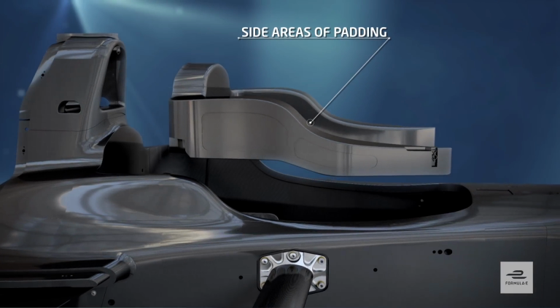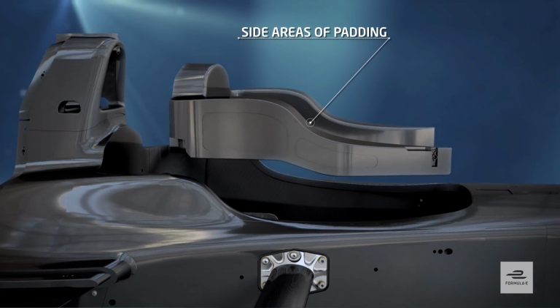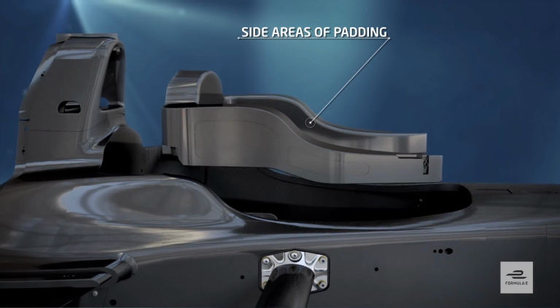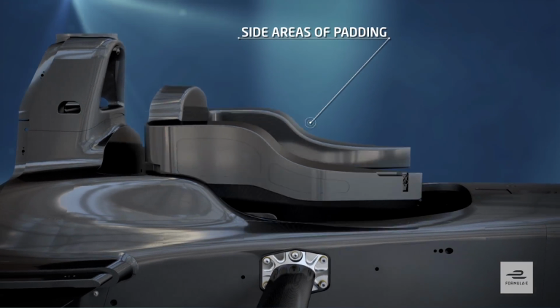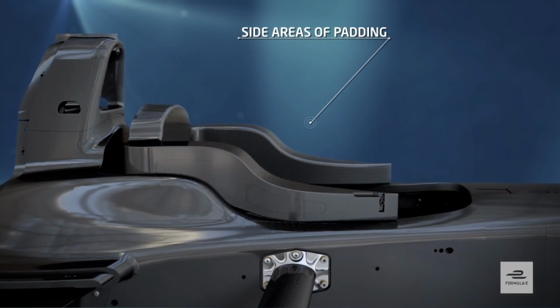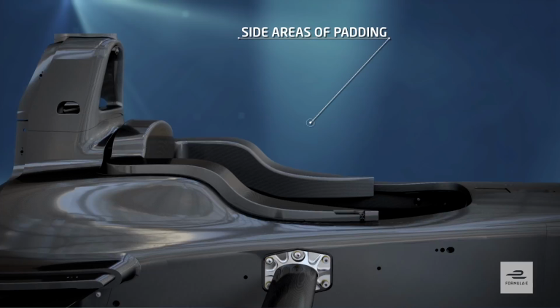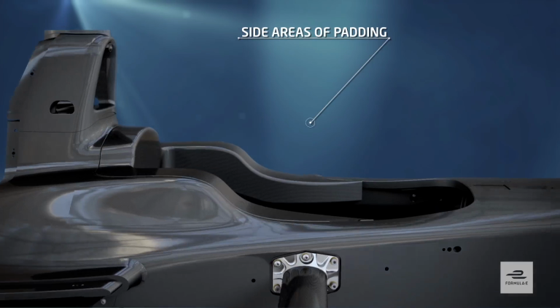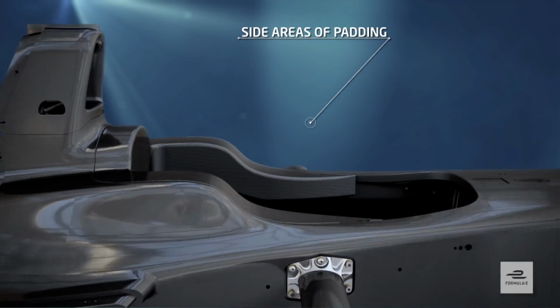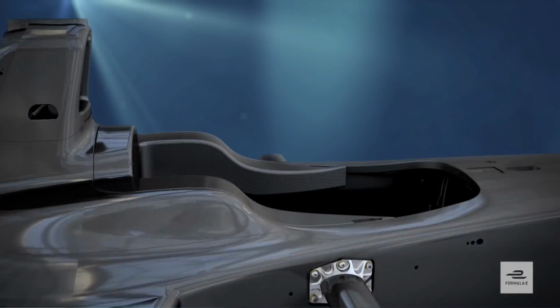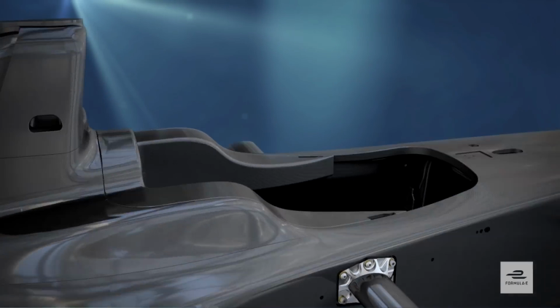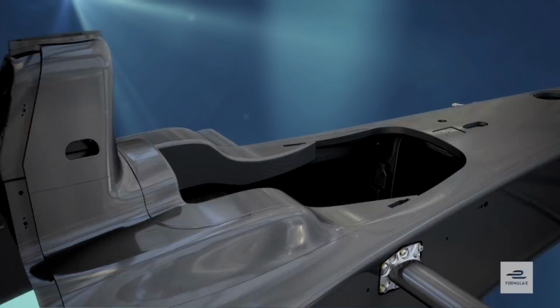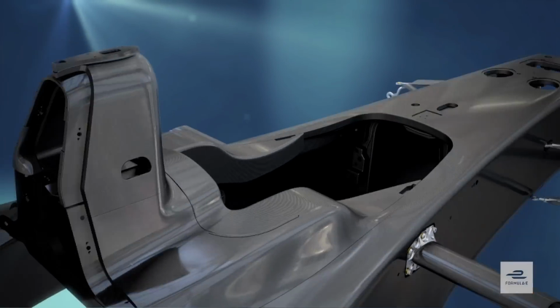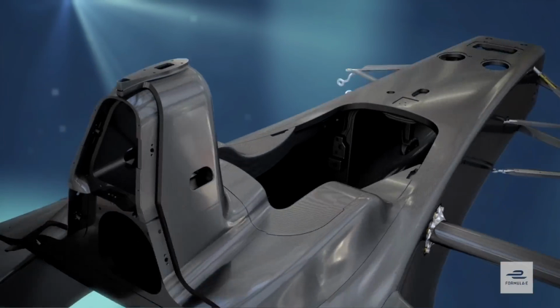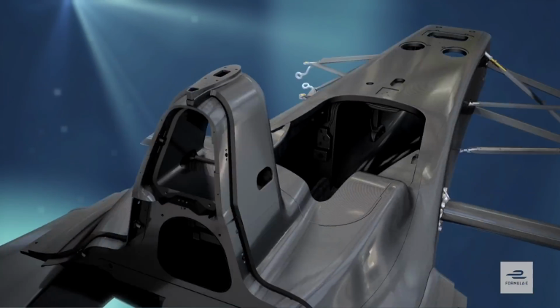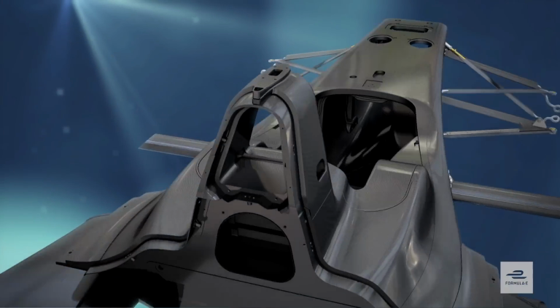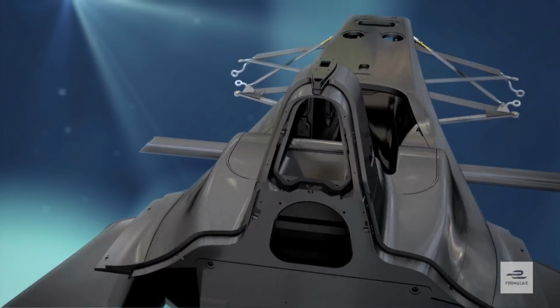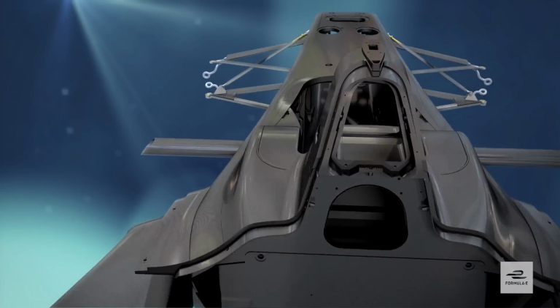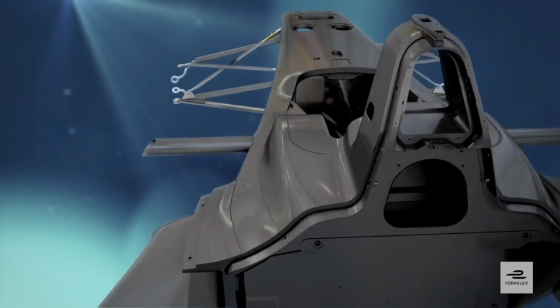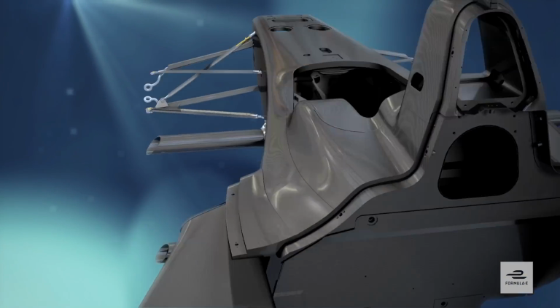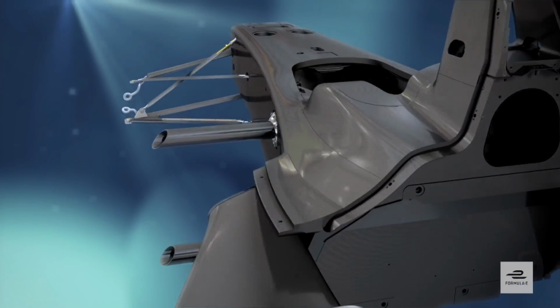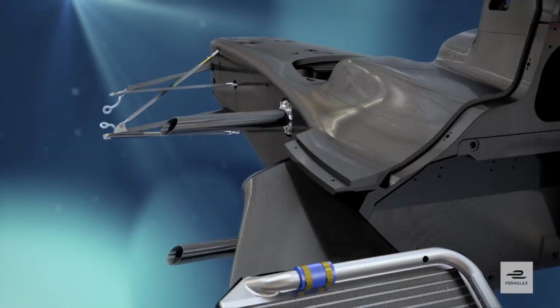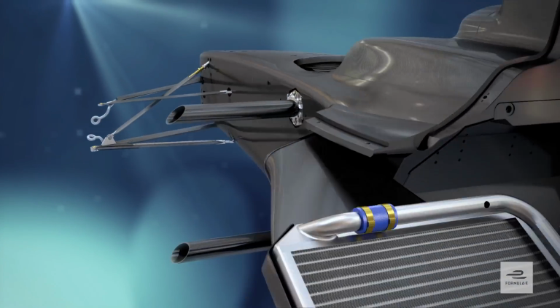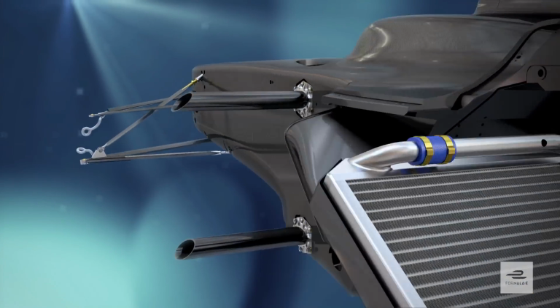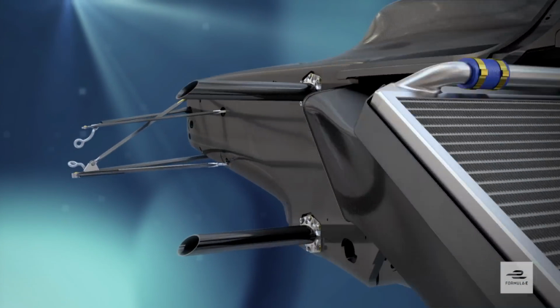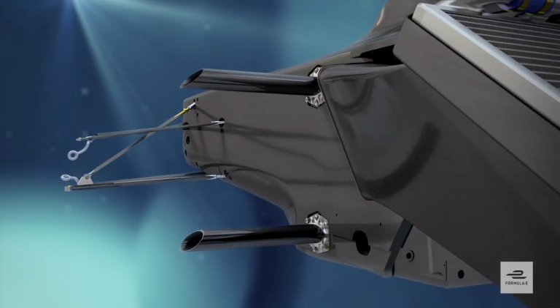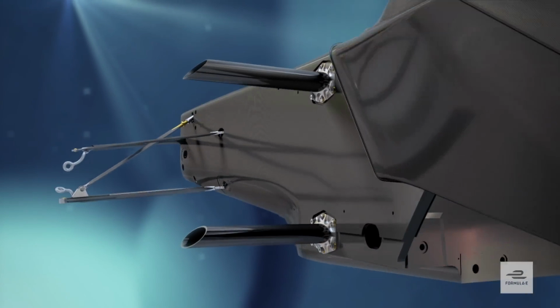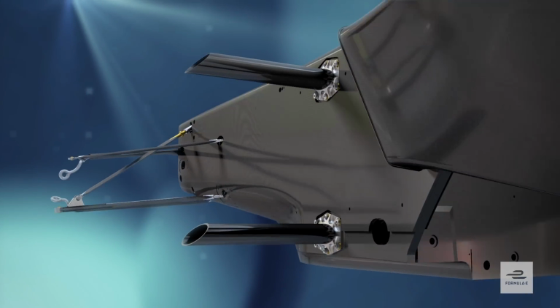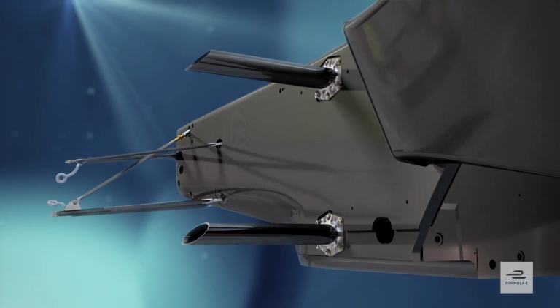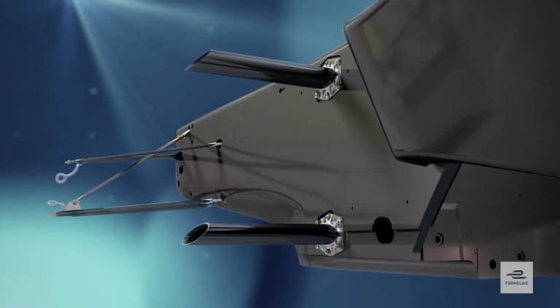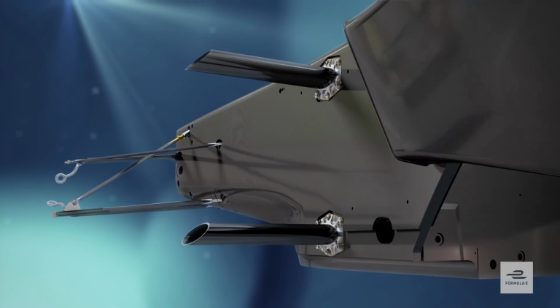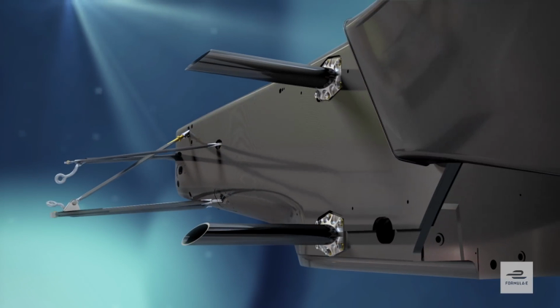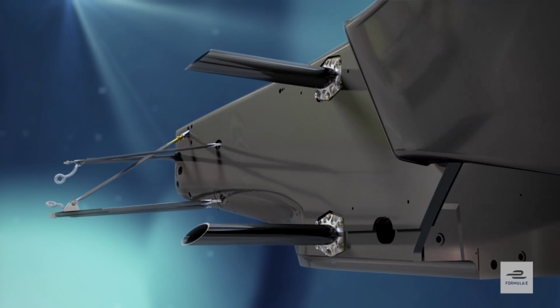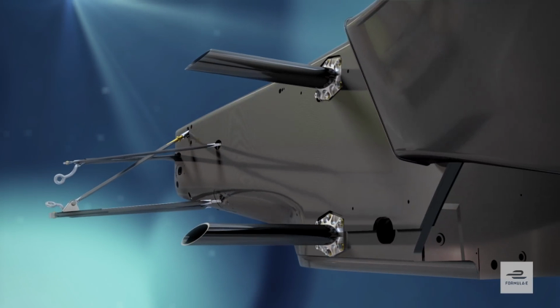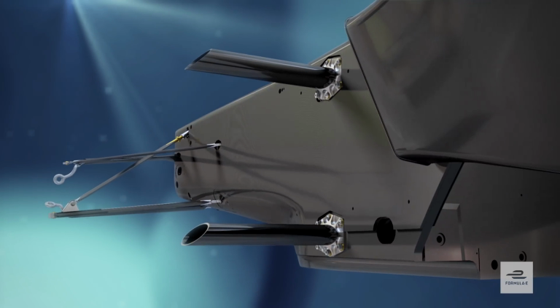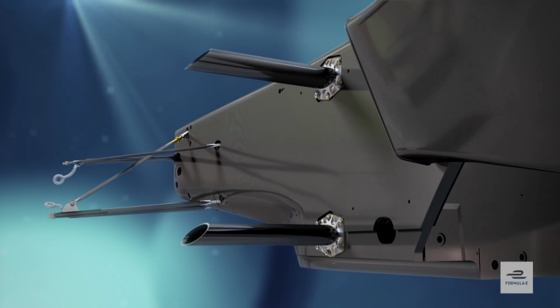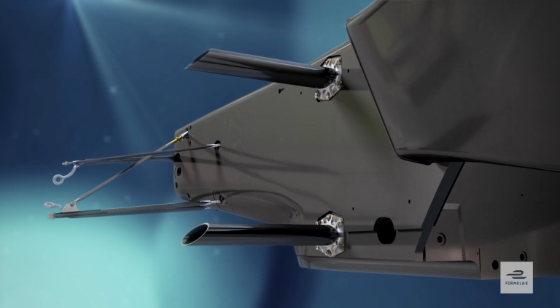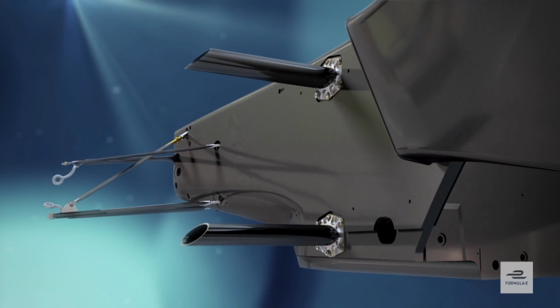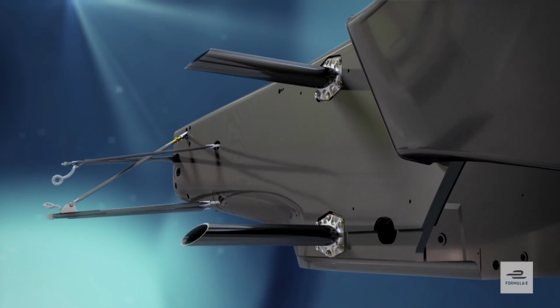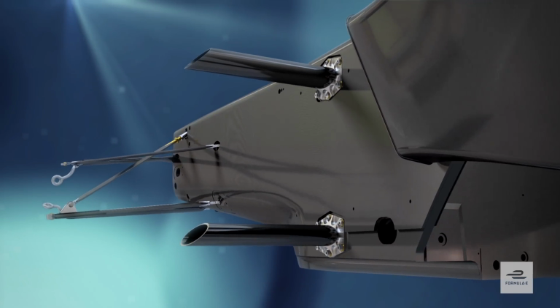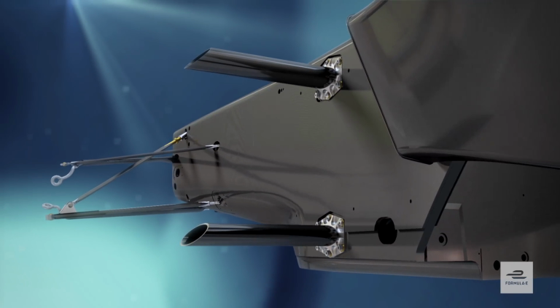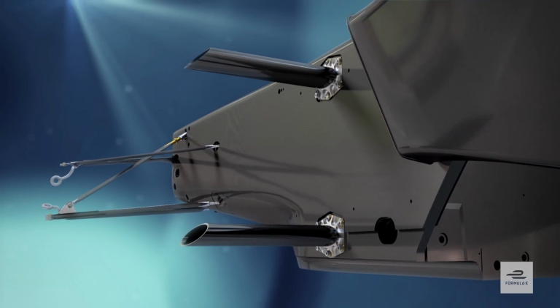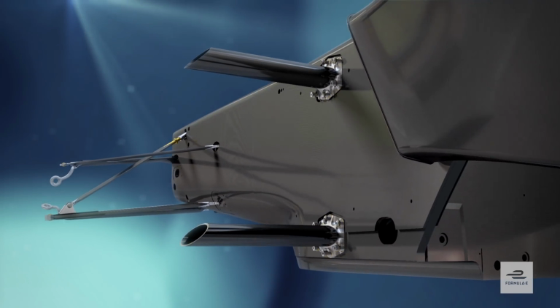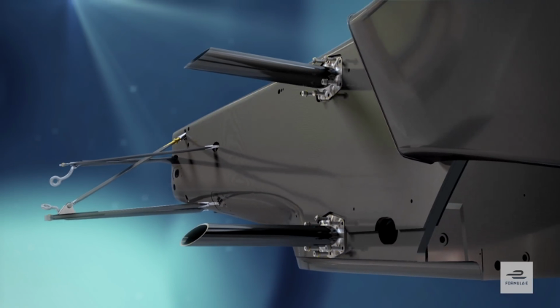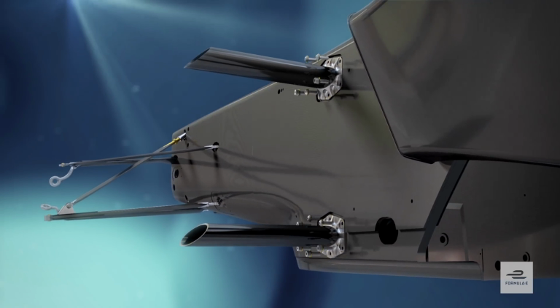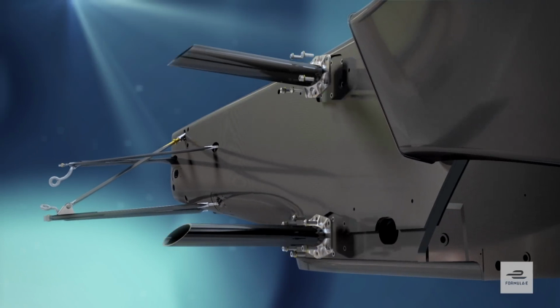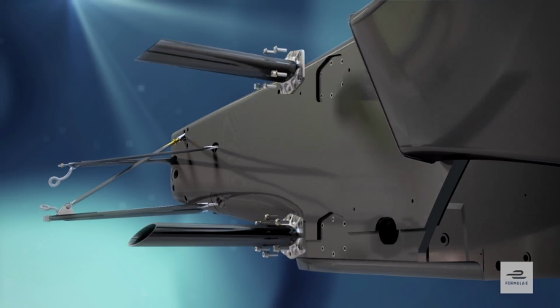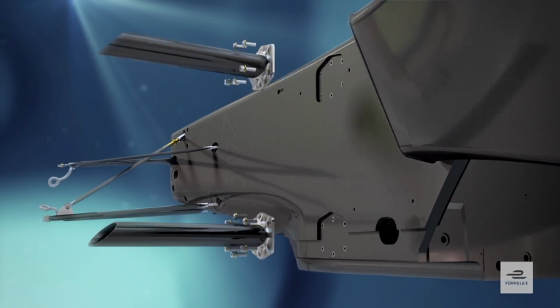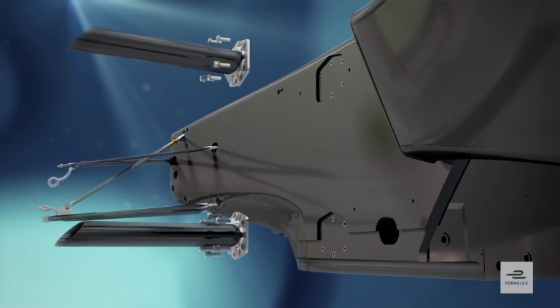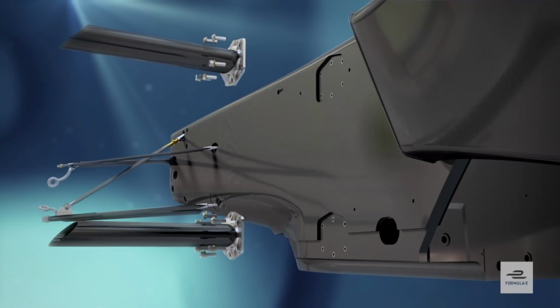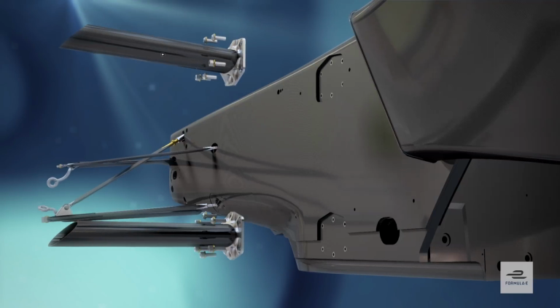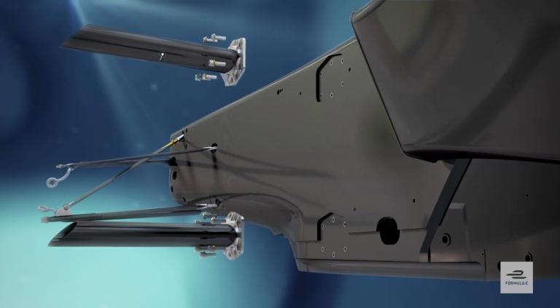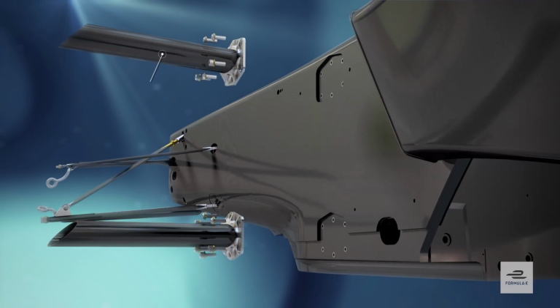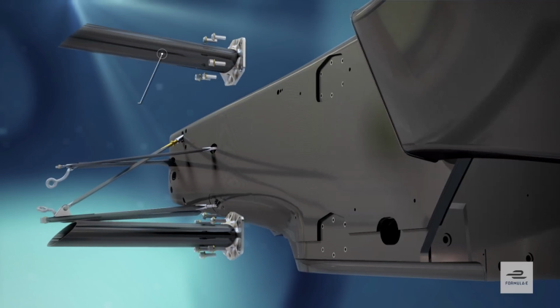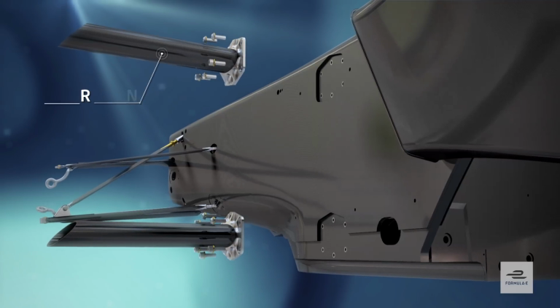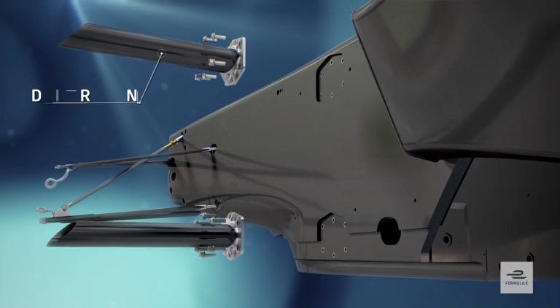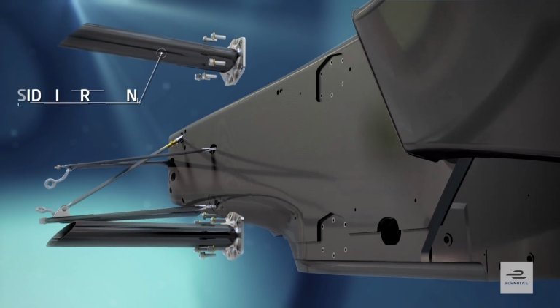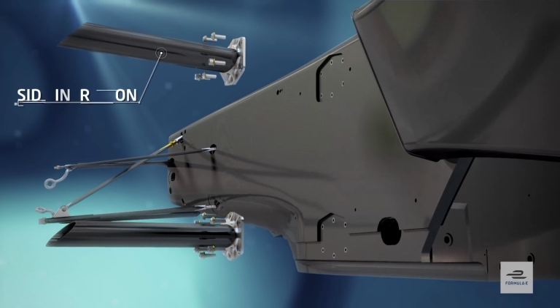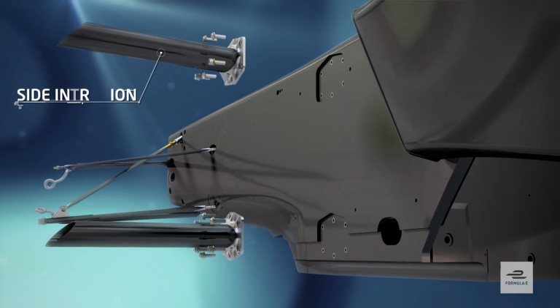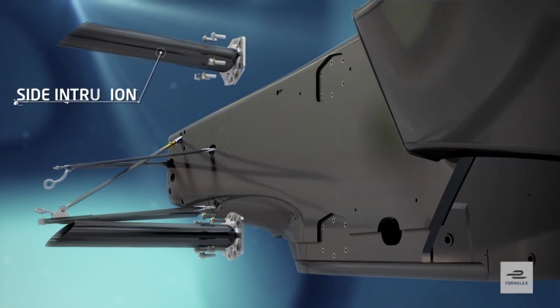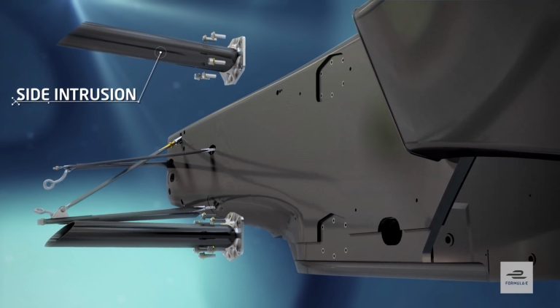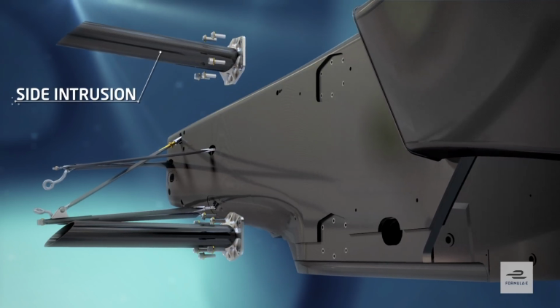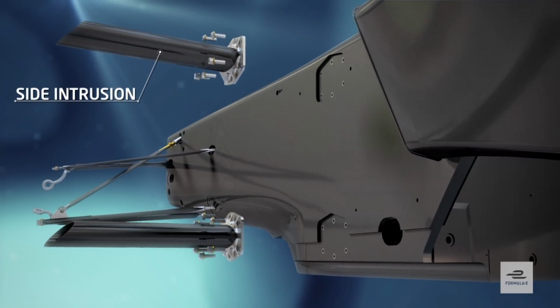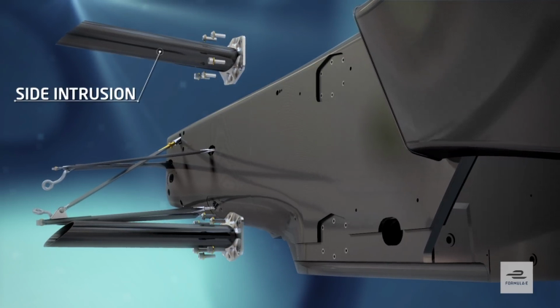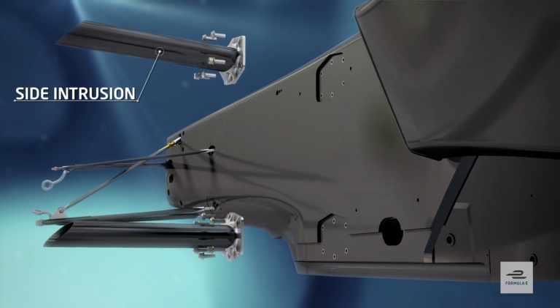FIA tested and approved side impact bars attached to the cockpit sides prevent the intrusion of foreign objects, again reducing the risk to the driver.